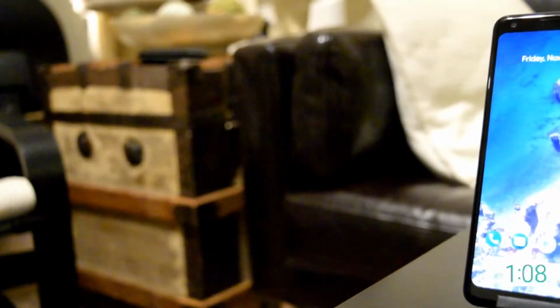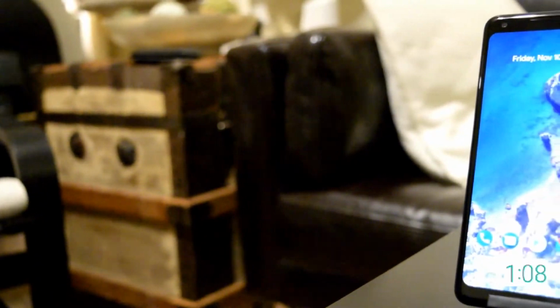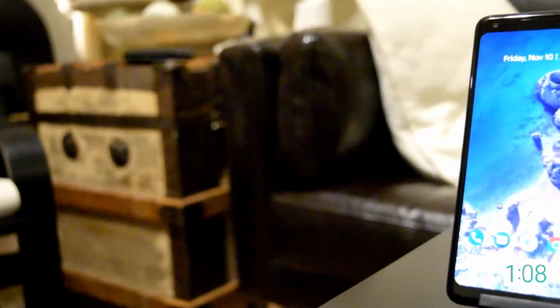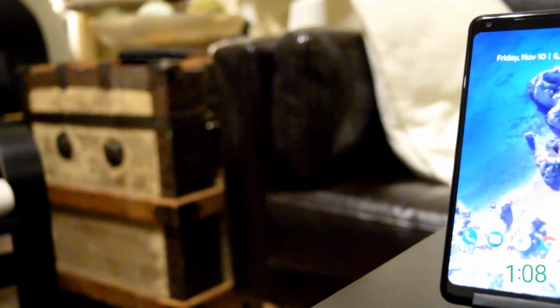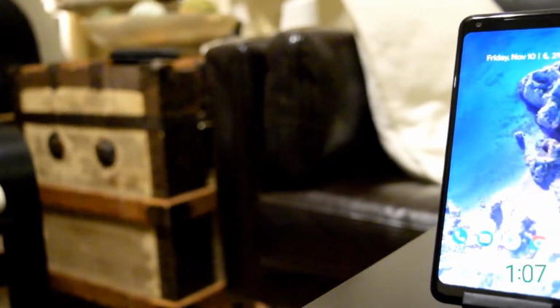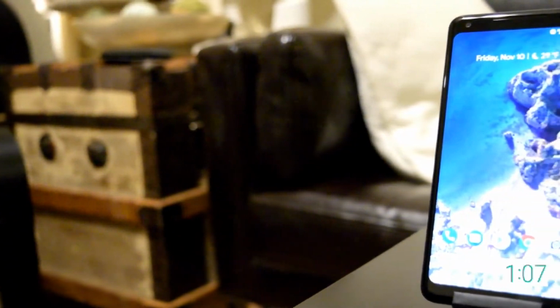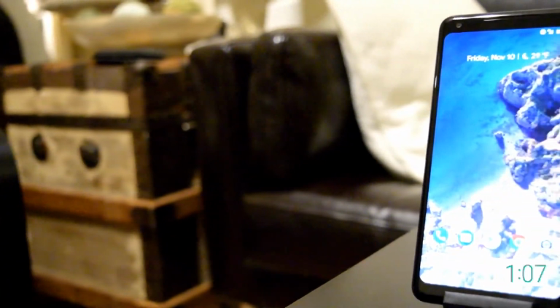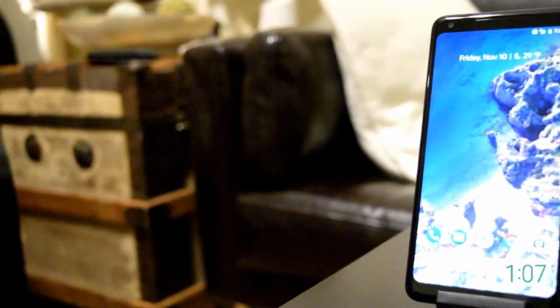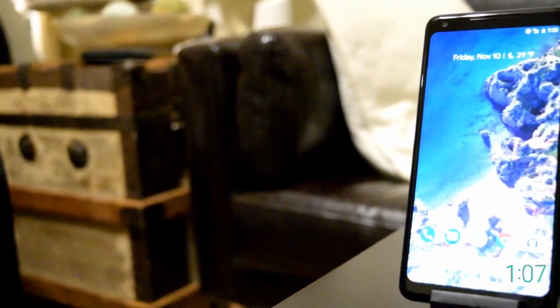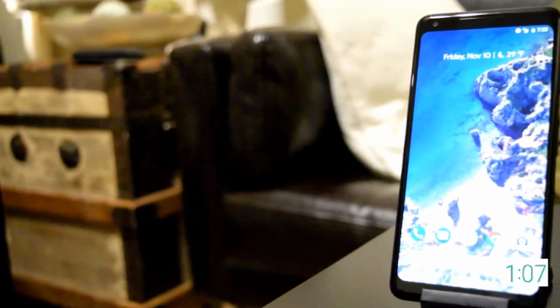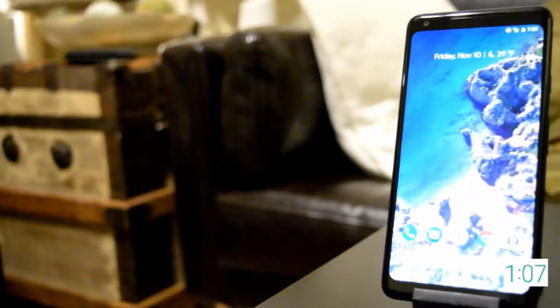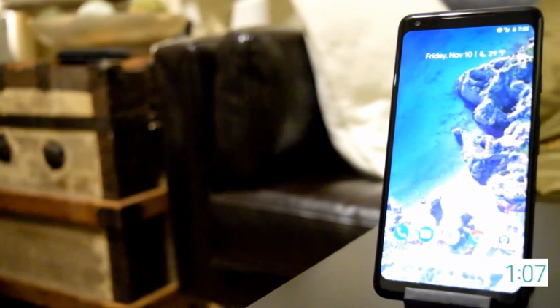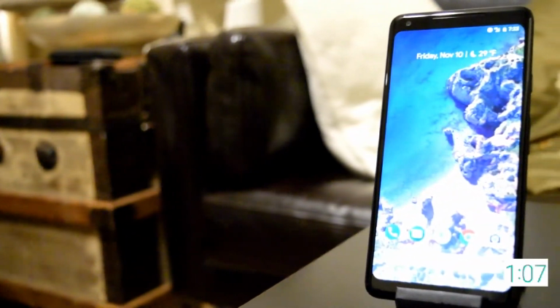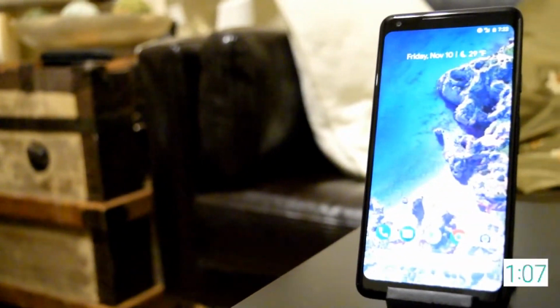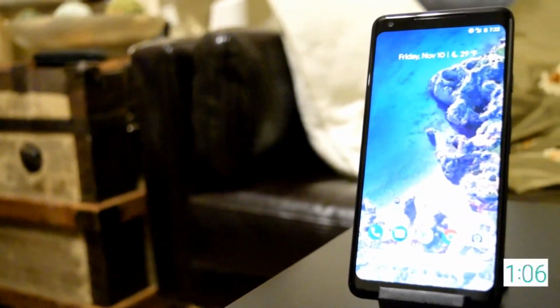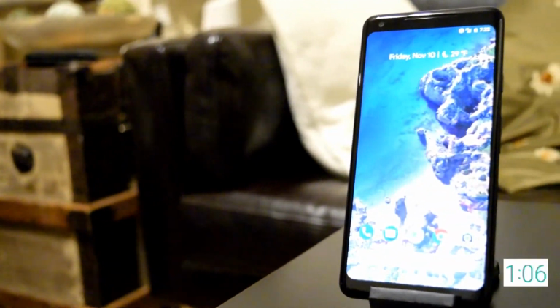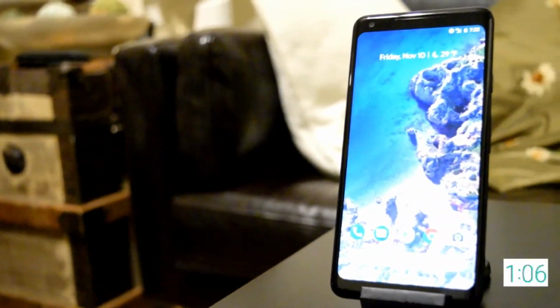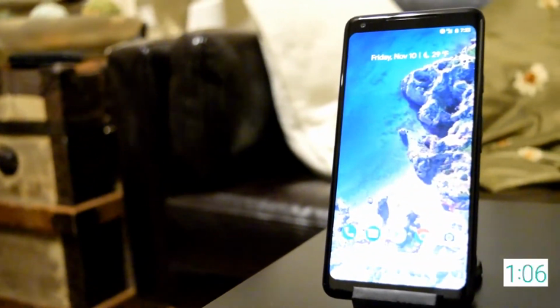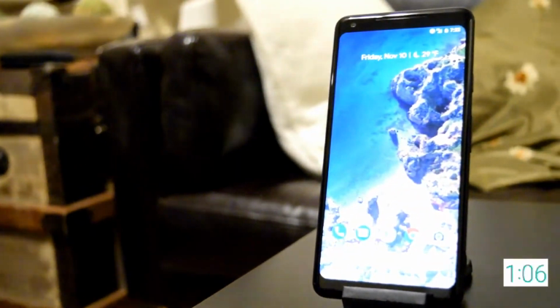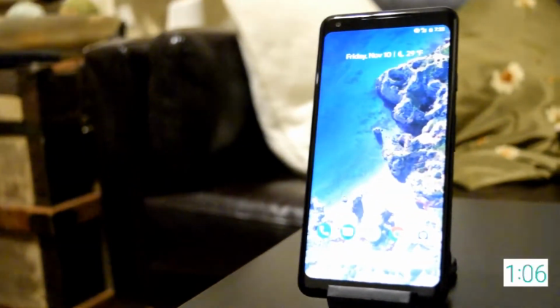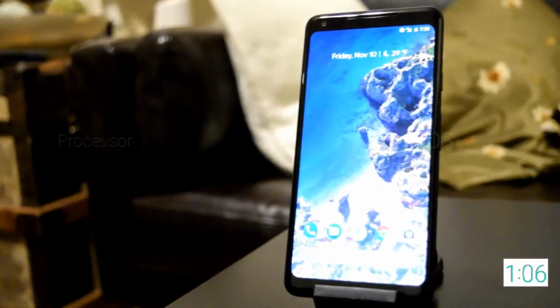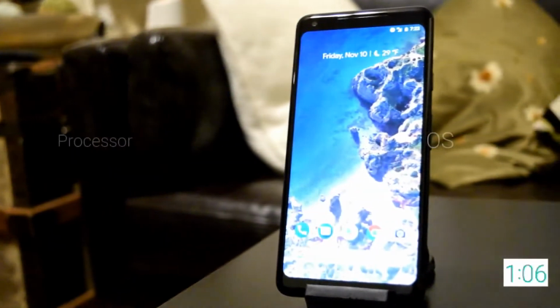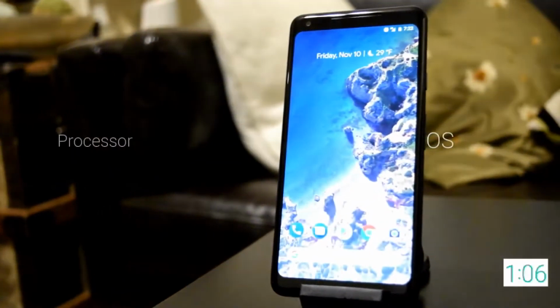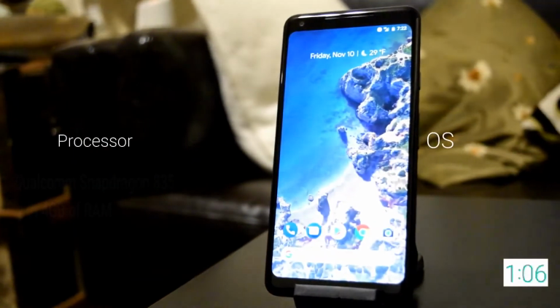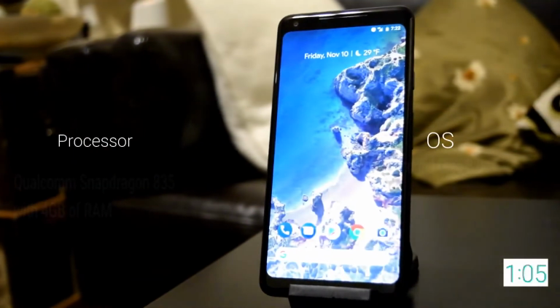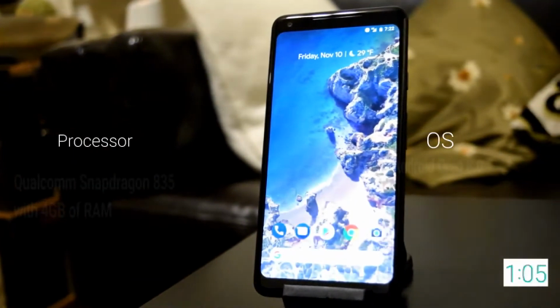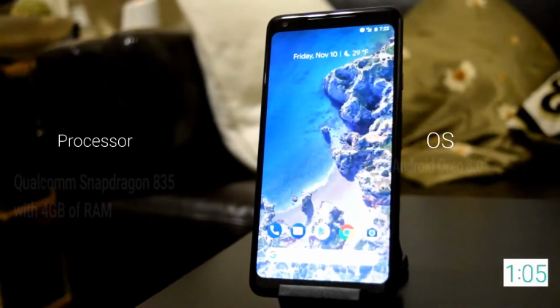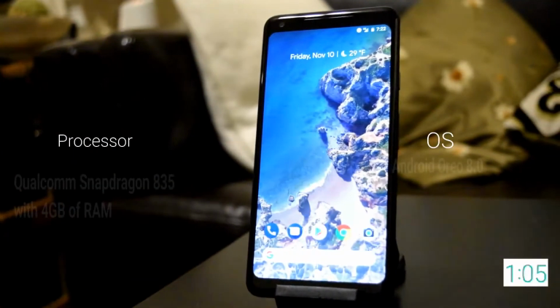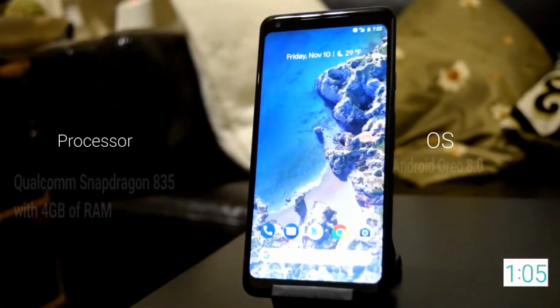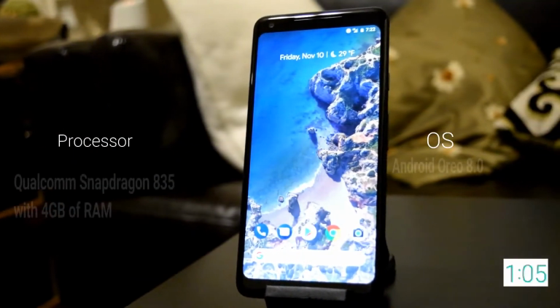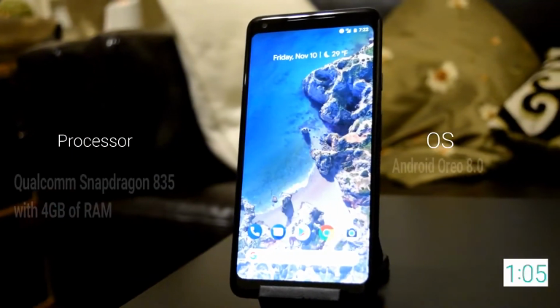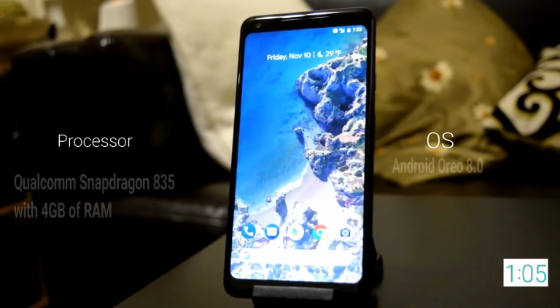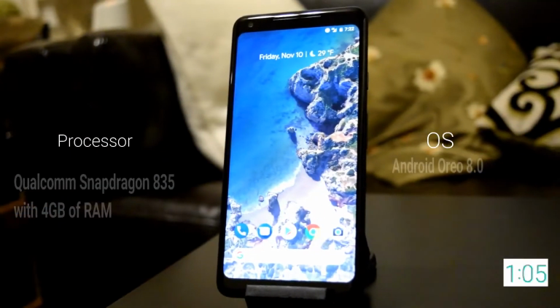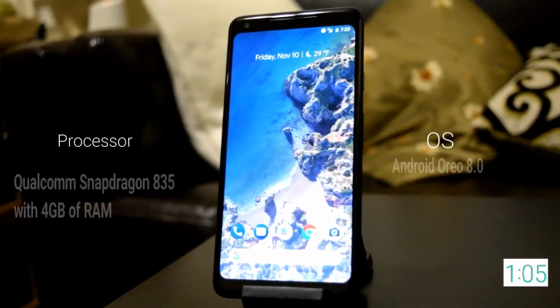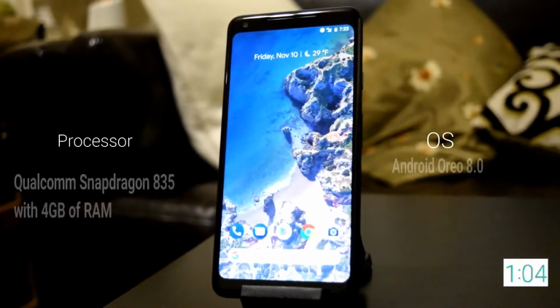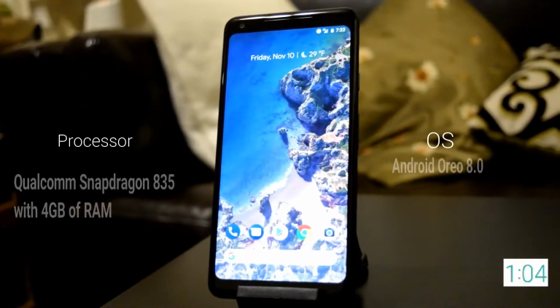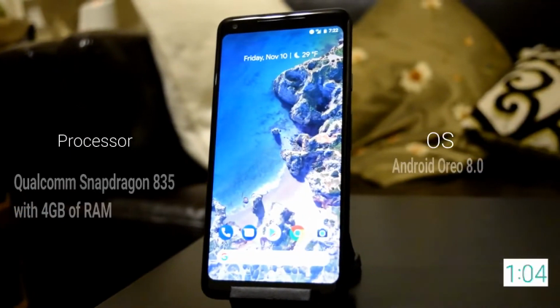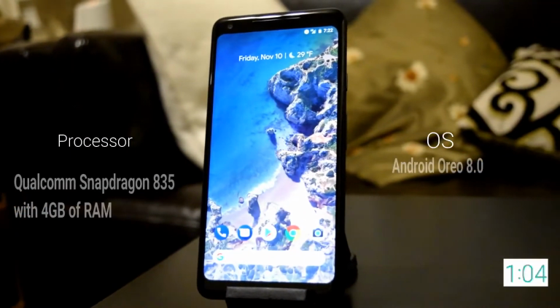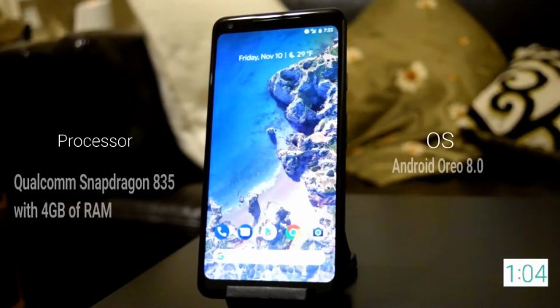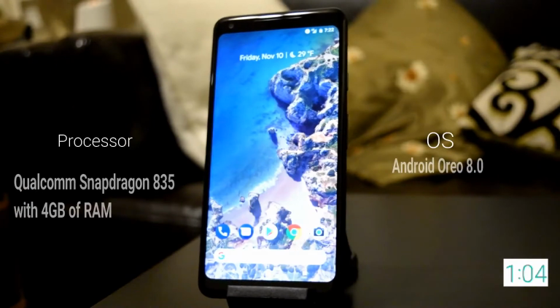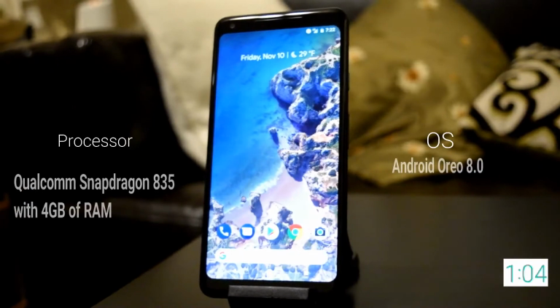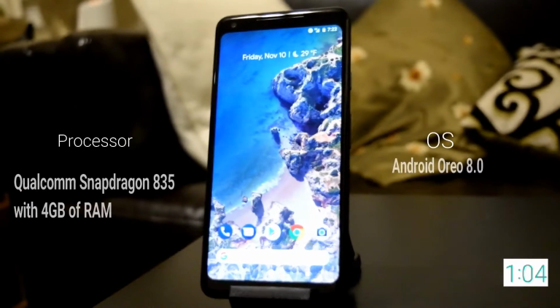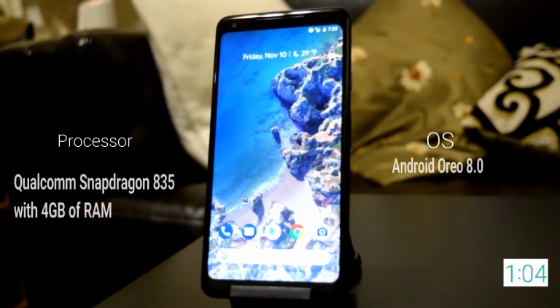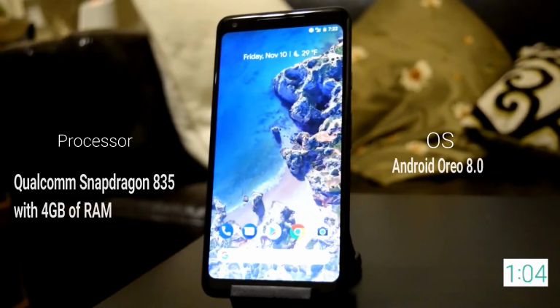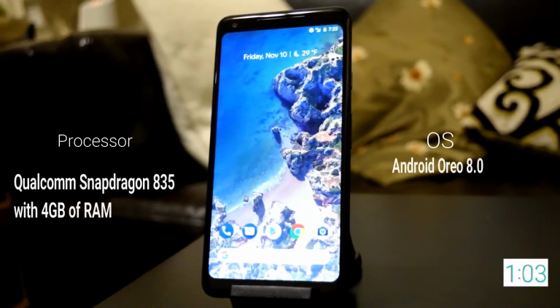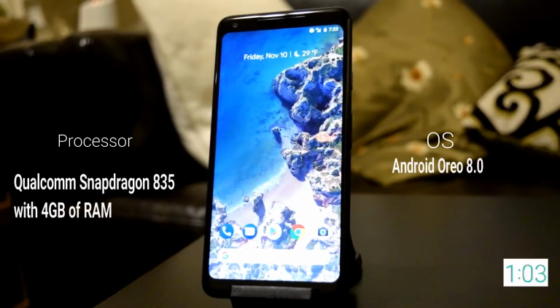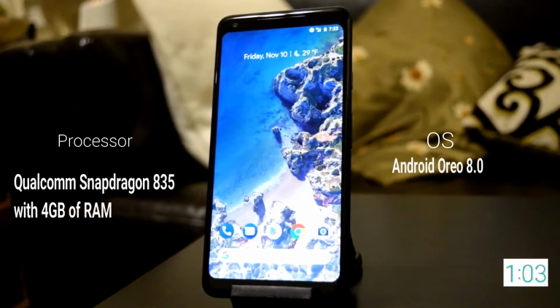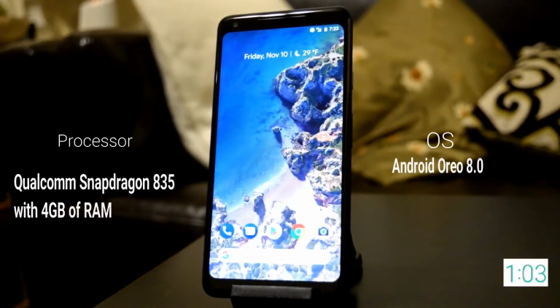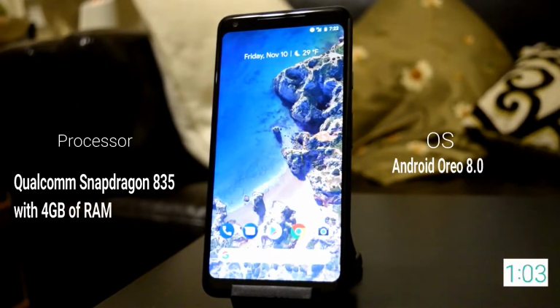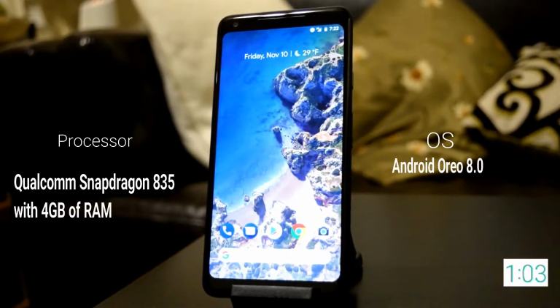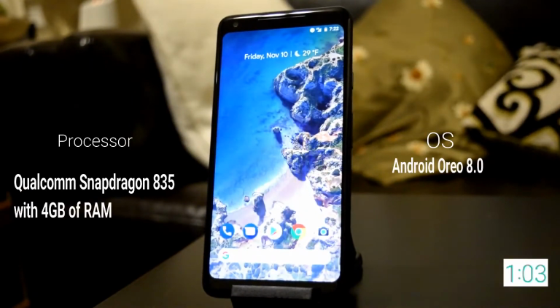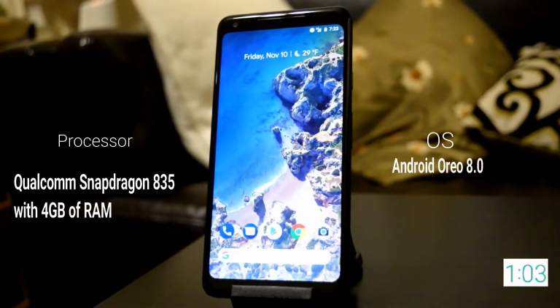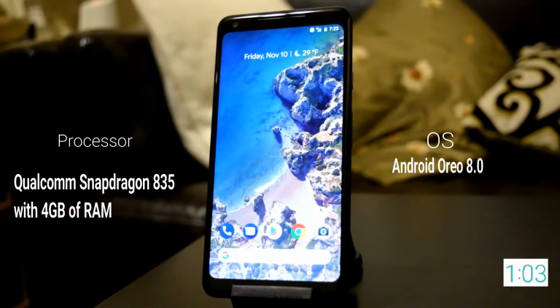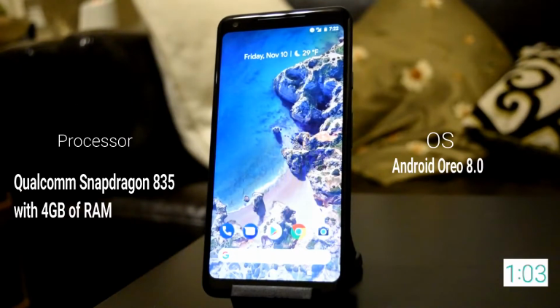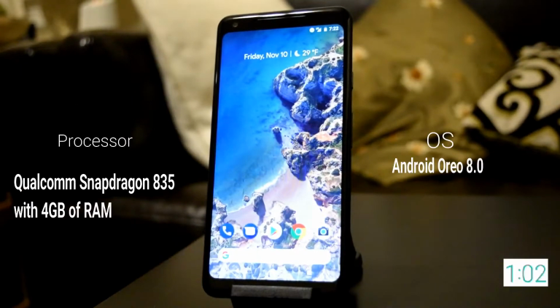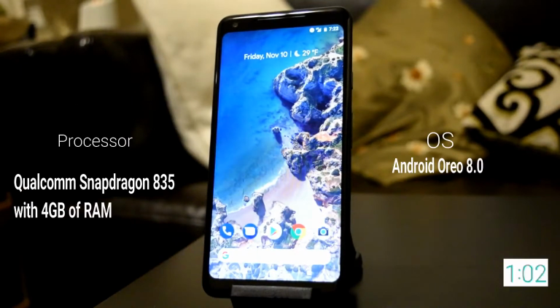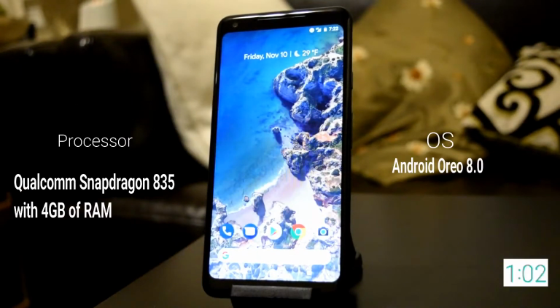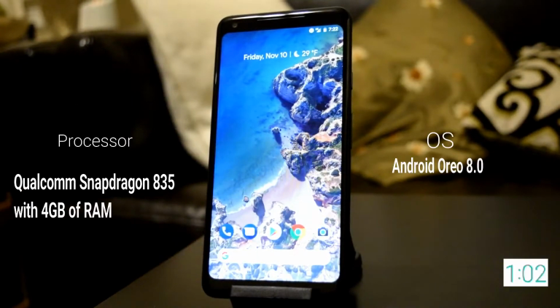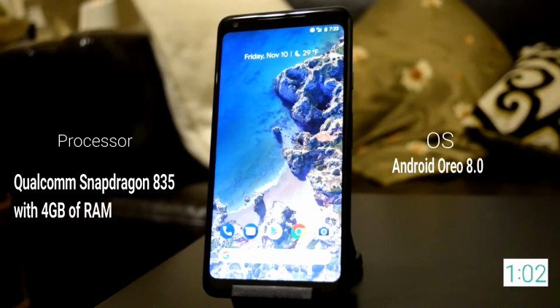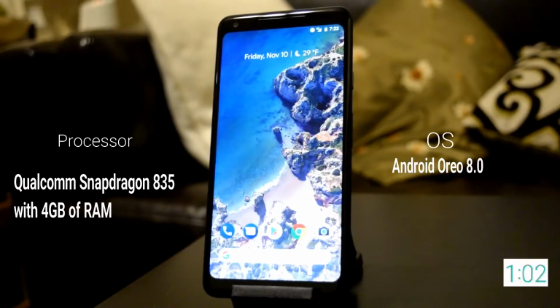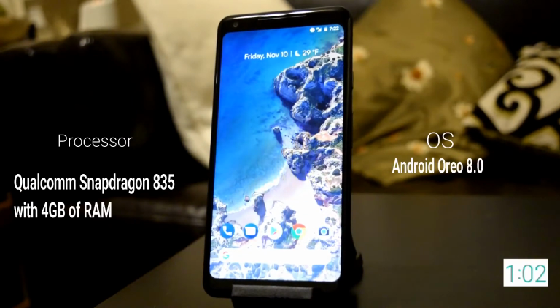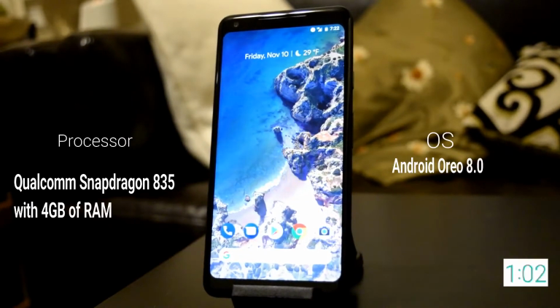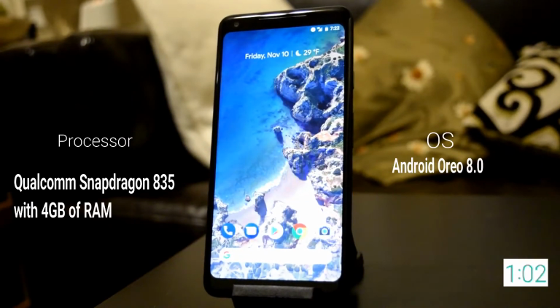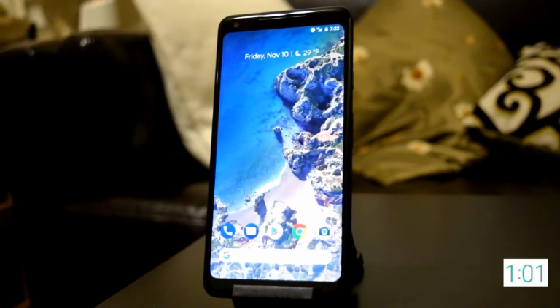The Google Pixel 2 XL comes with a Qualcomm Snapdragon 835 octa-core processor, 4GB of RAM, and Android 8.0 Oreo pre-installed.